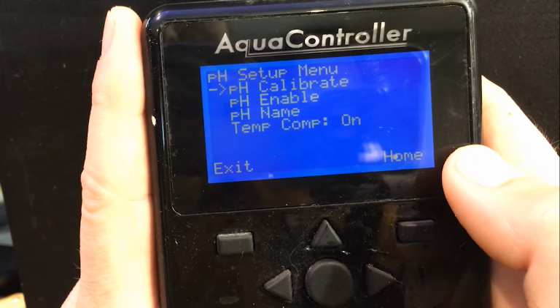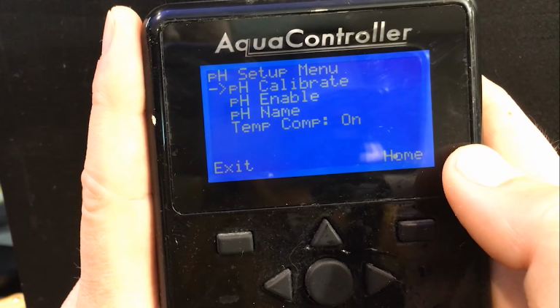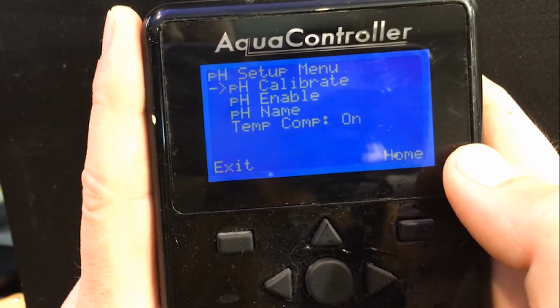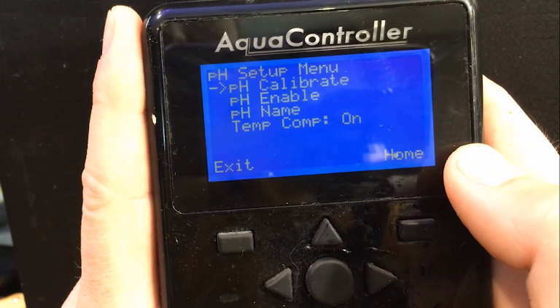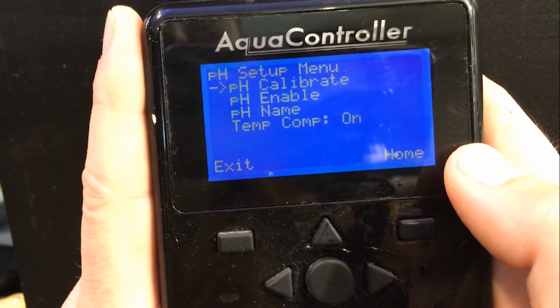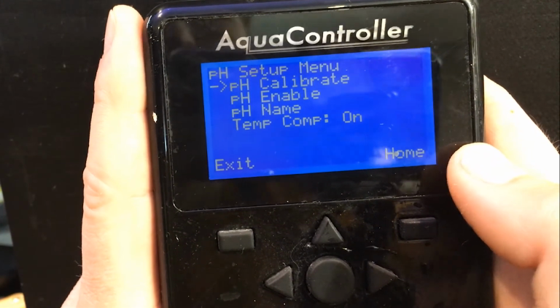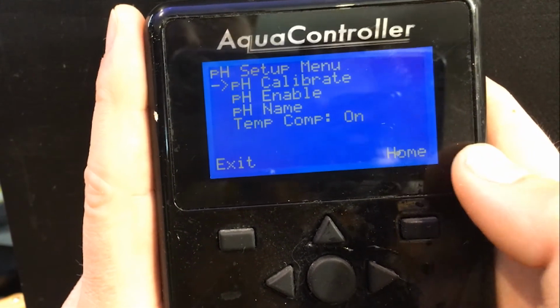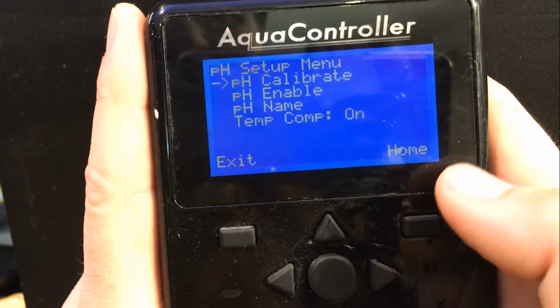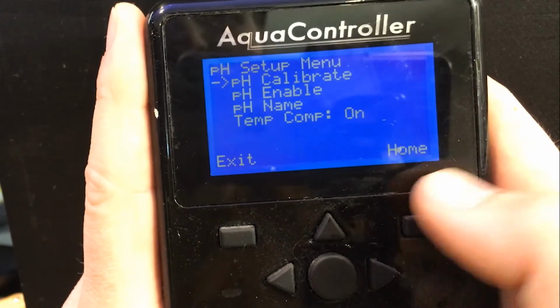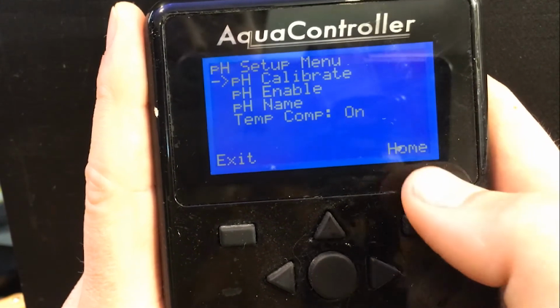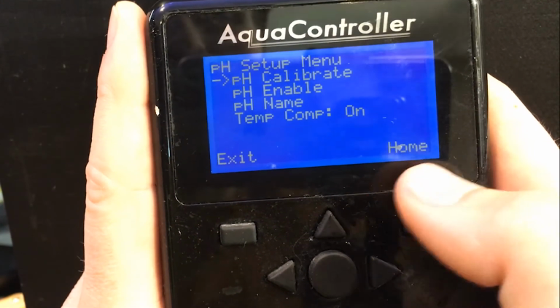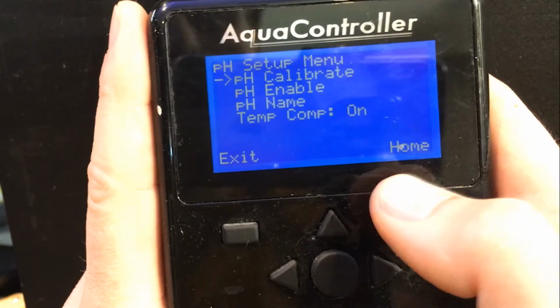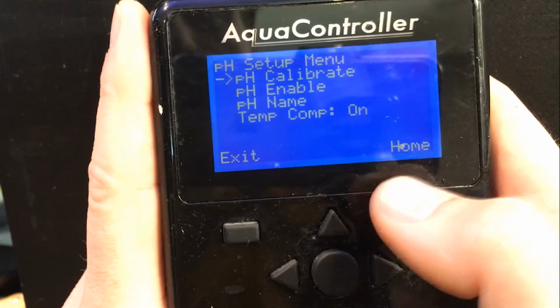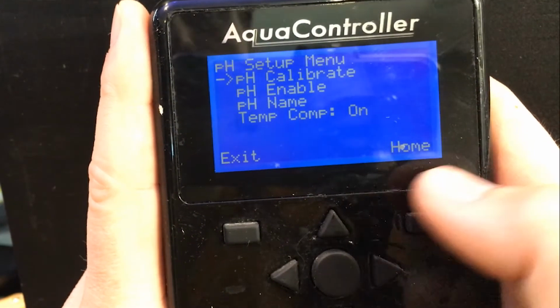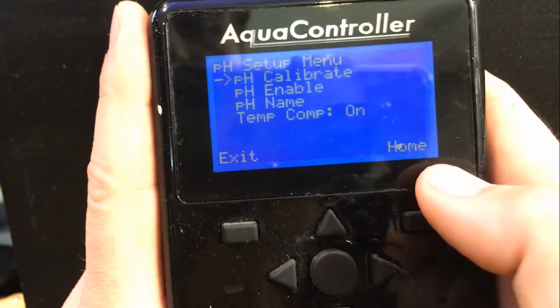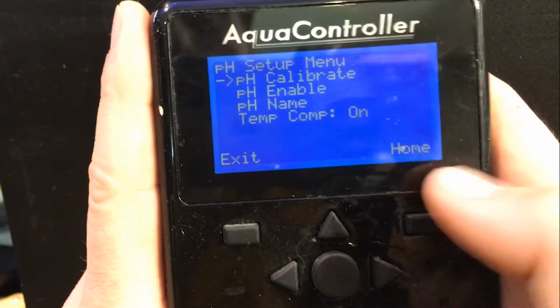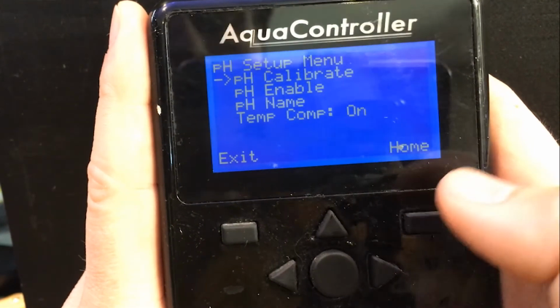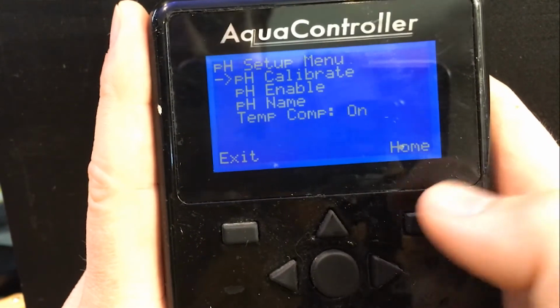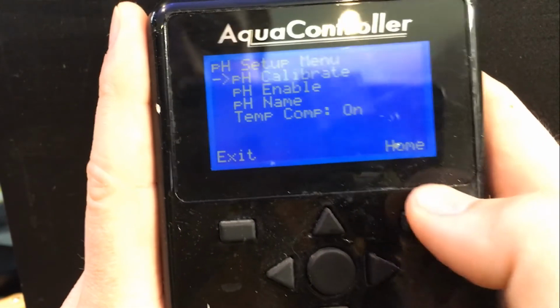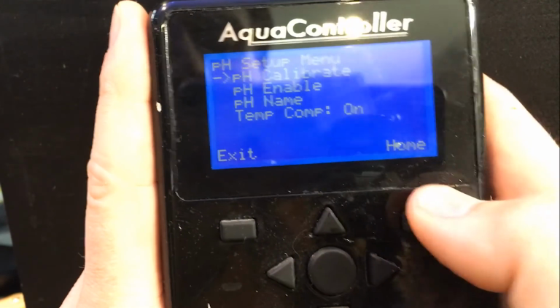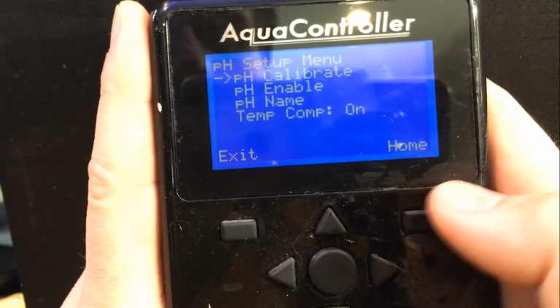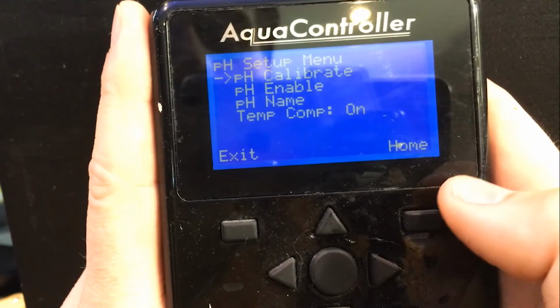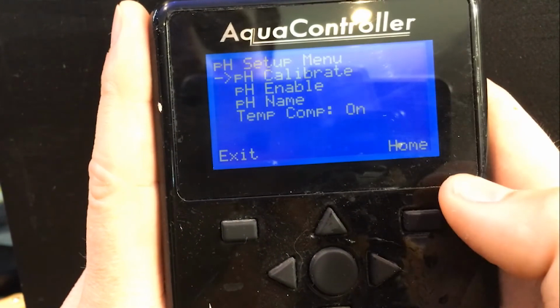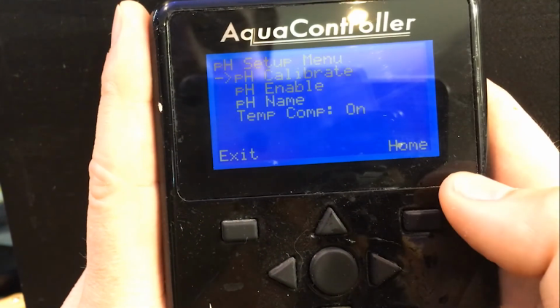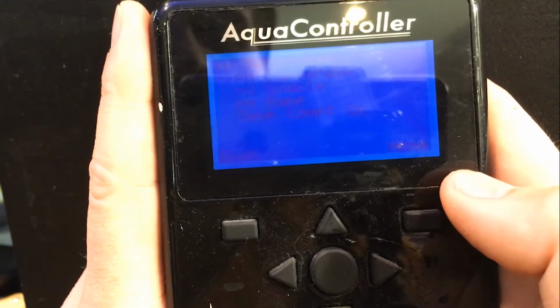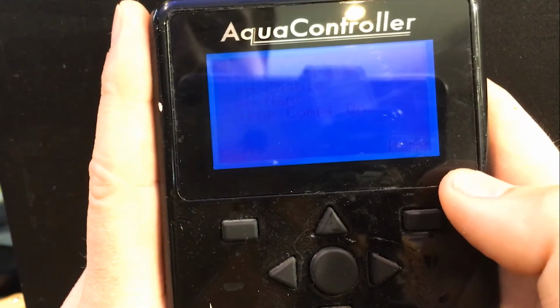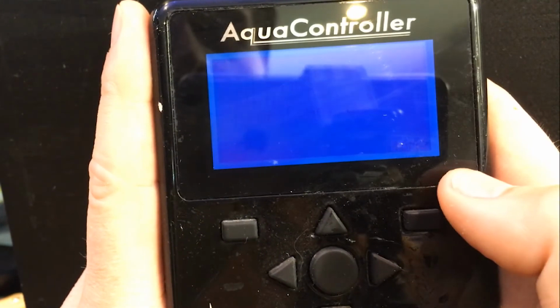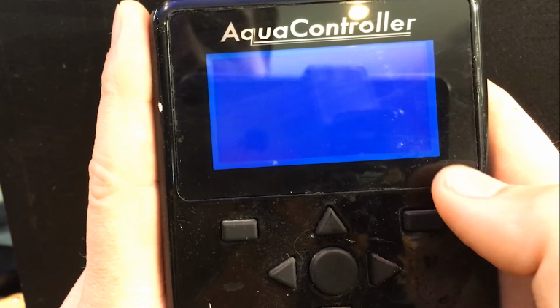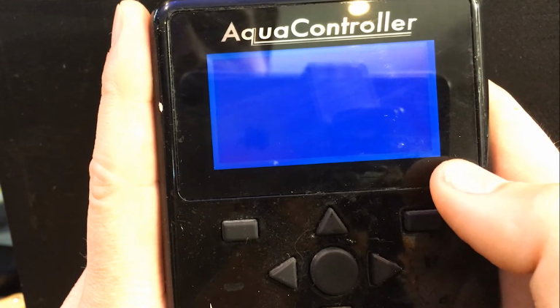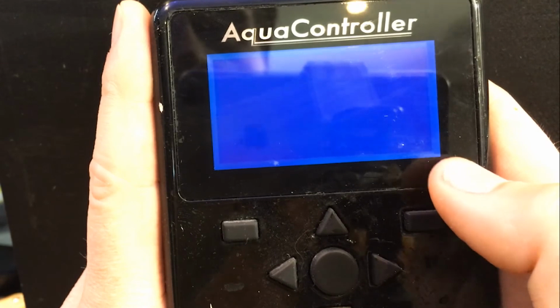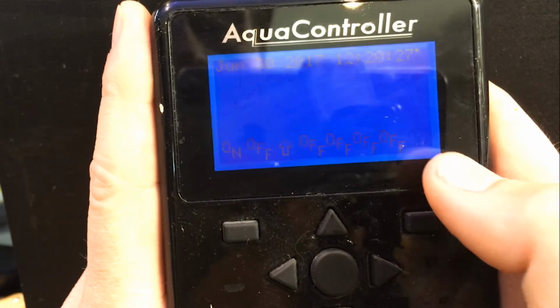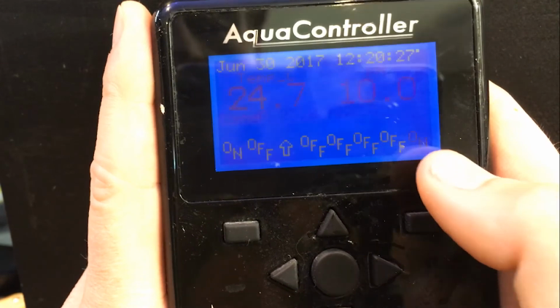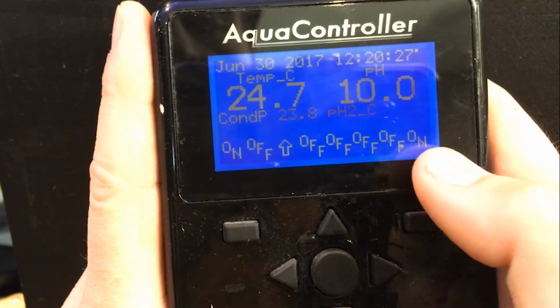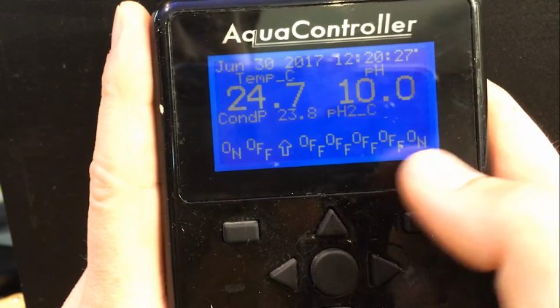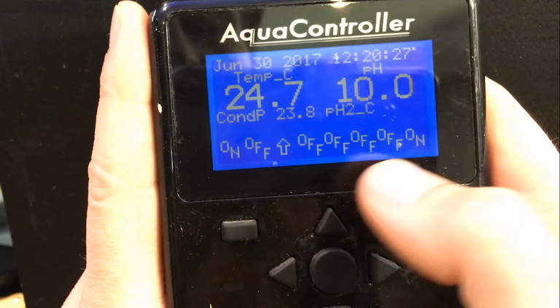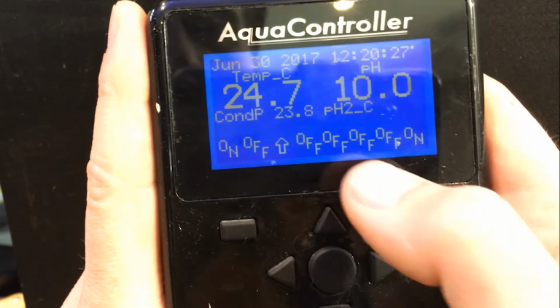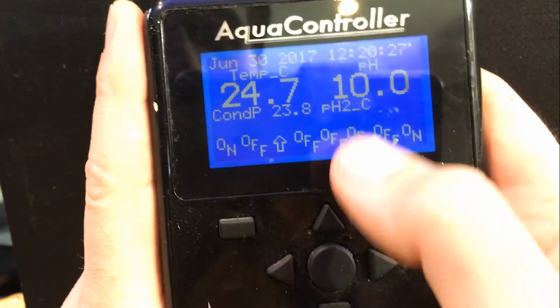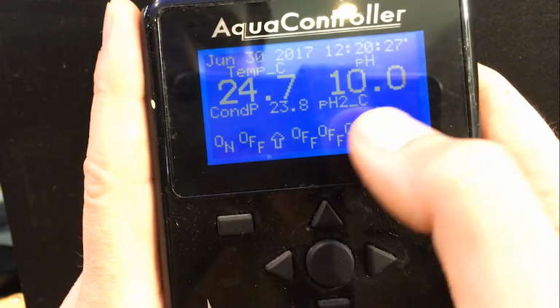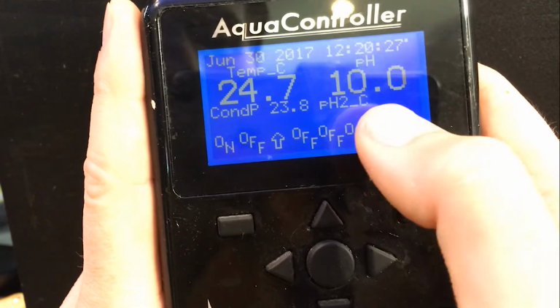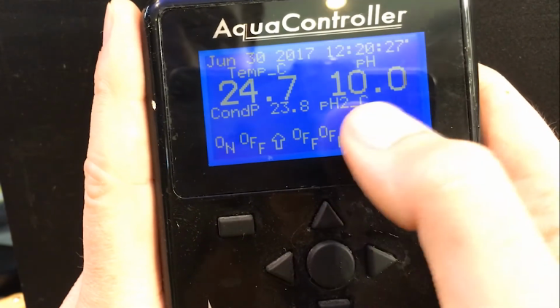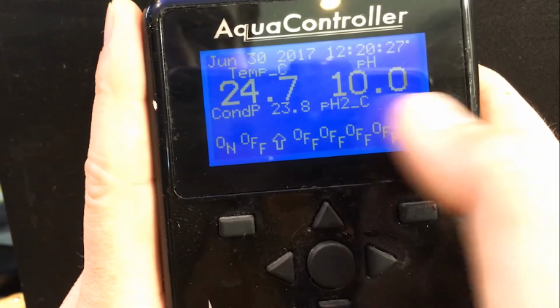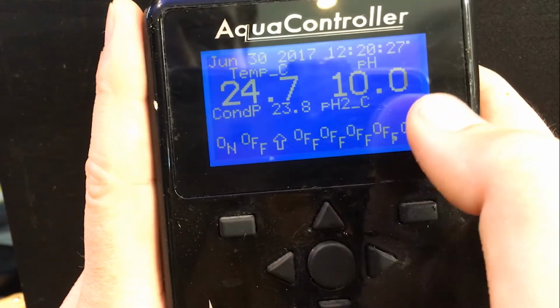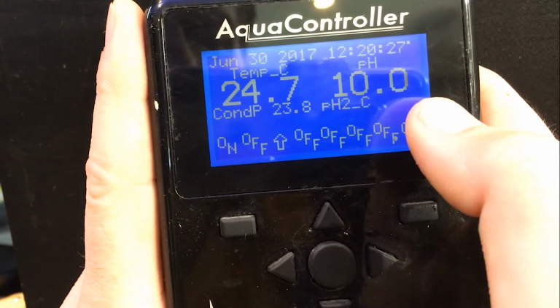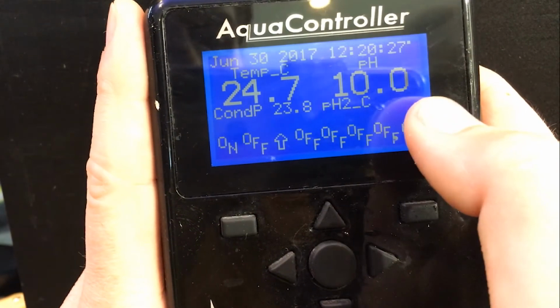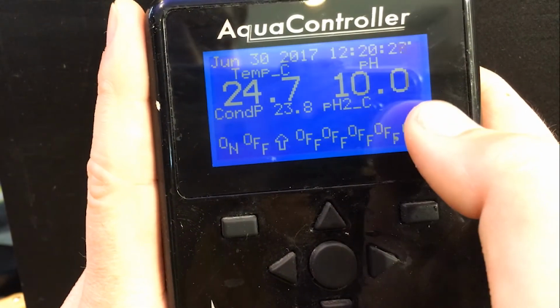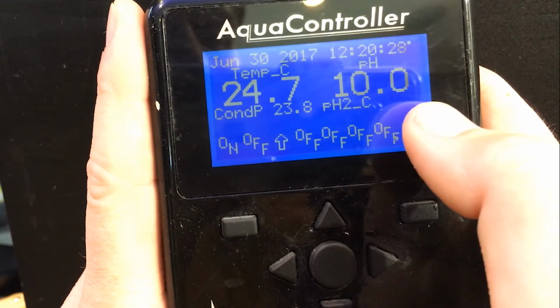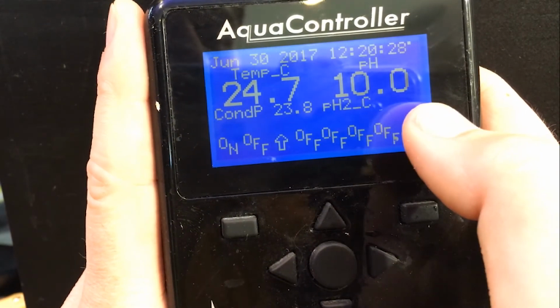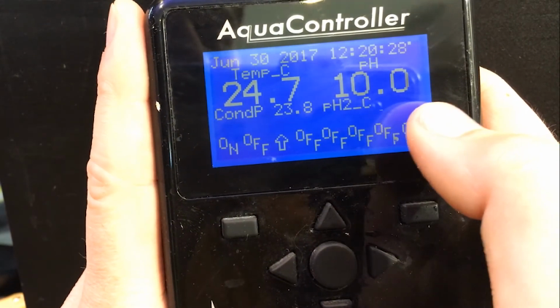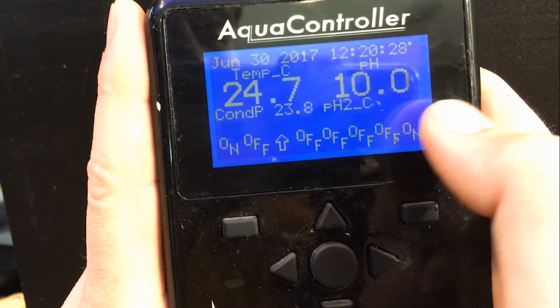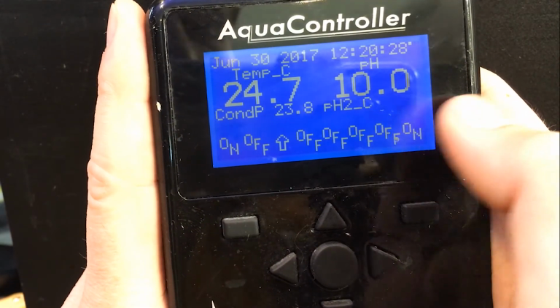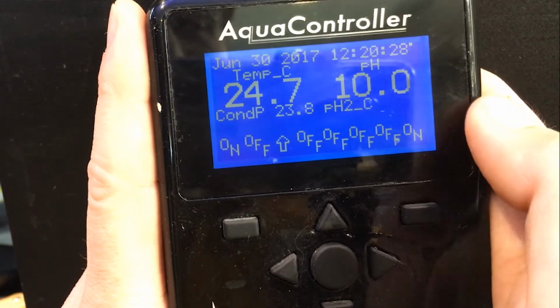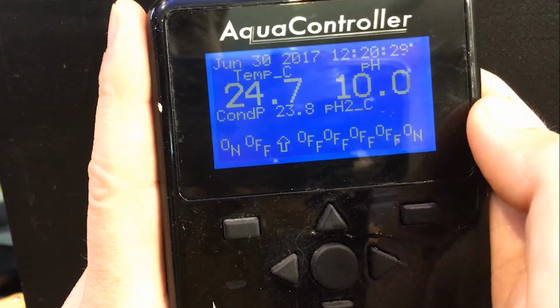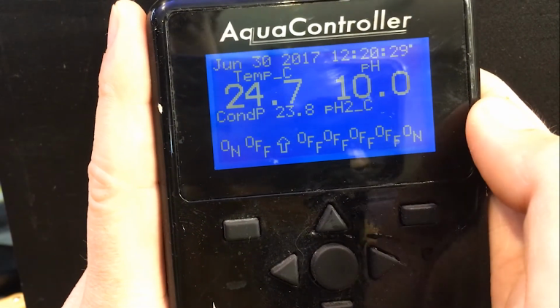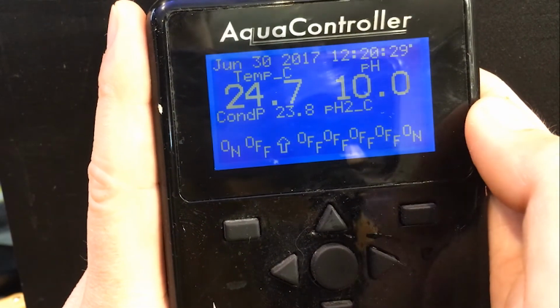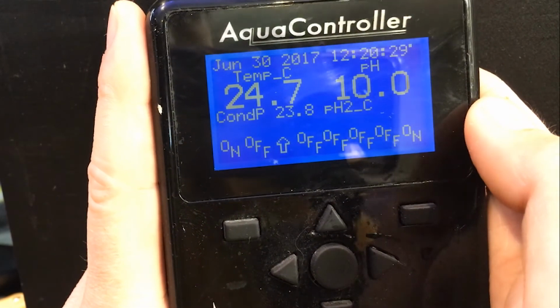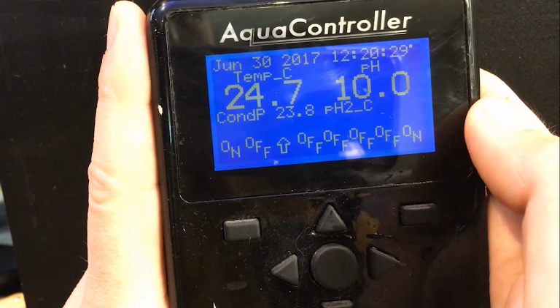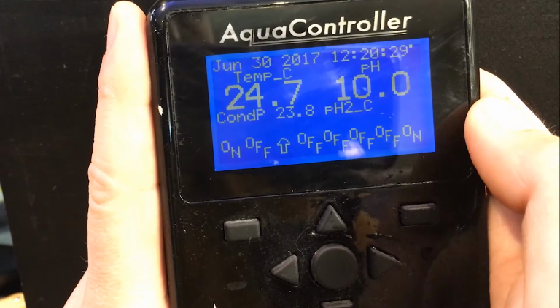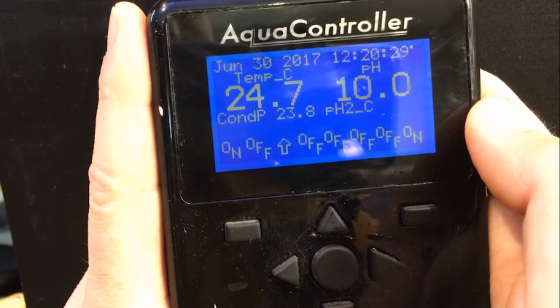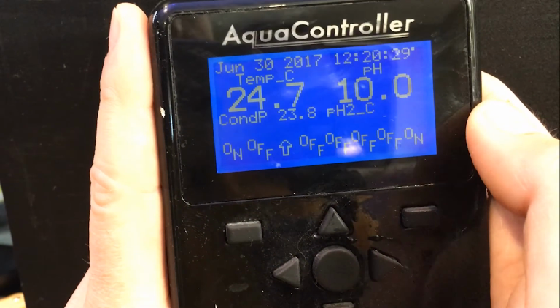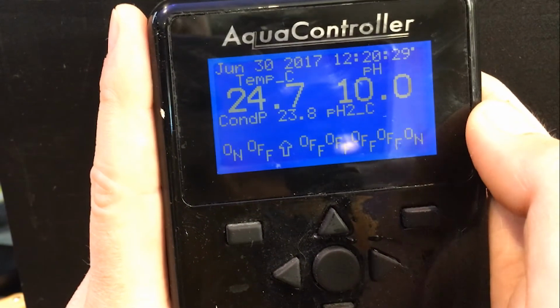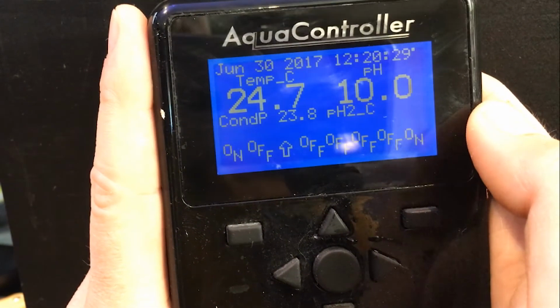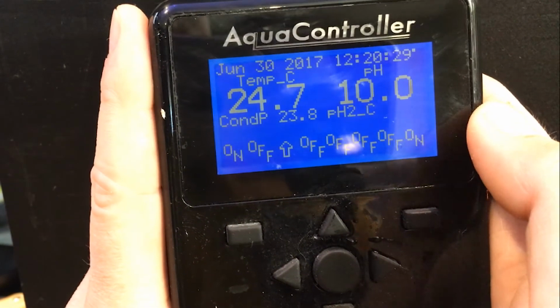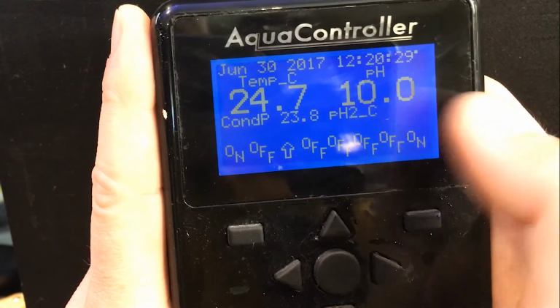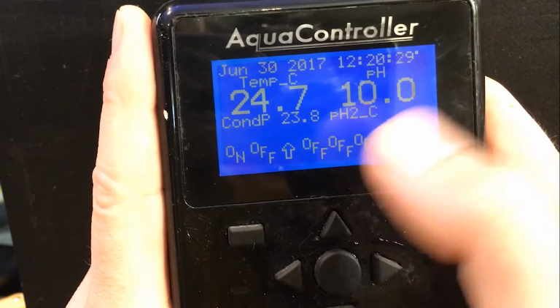Now our pH probe is calibrated. So if I go back to the home screen, it should be pH of 10, so we know we're right on the money.